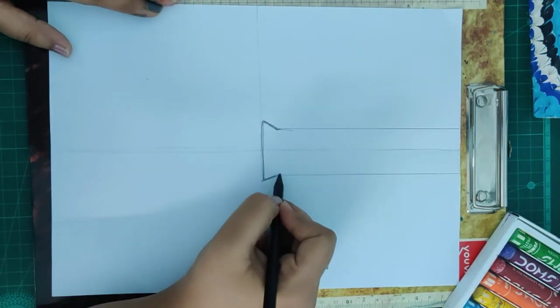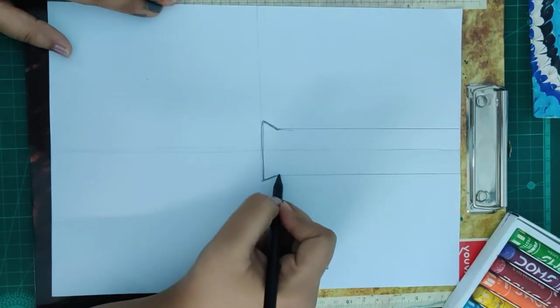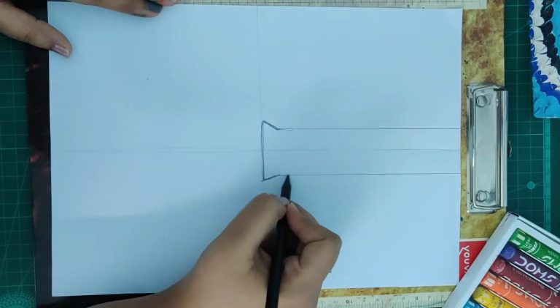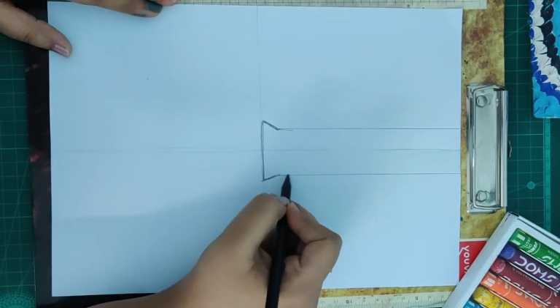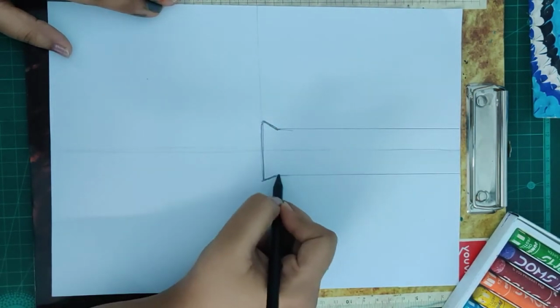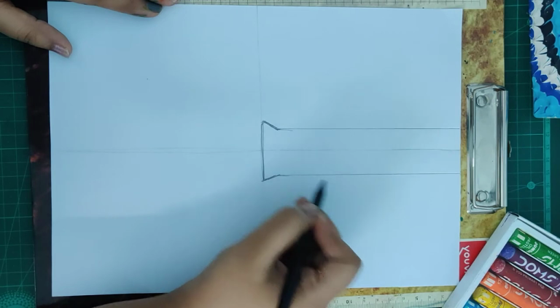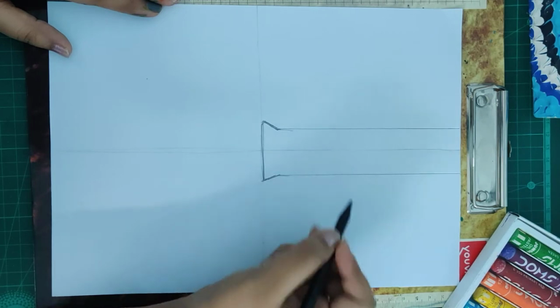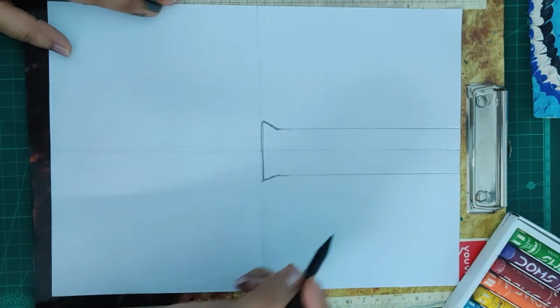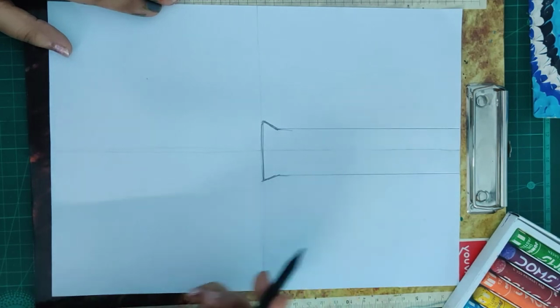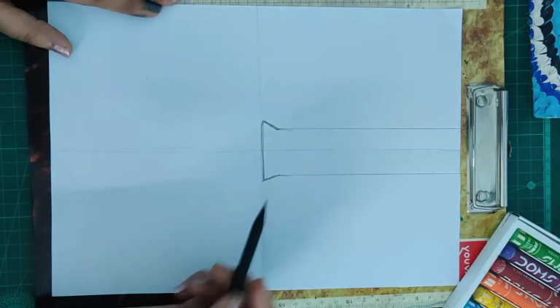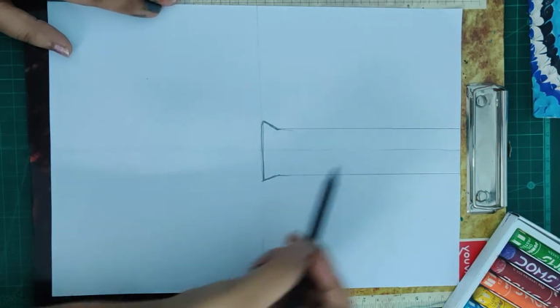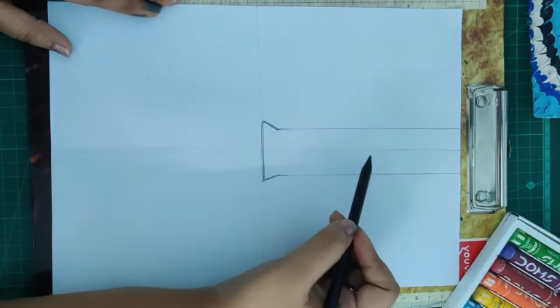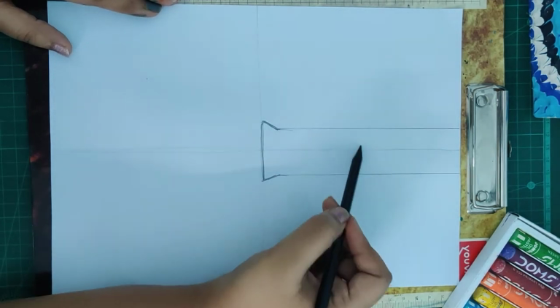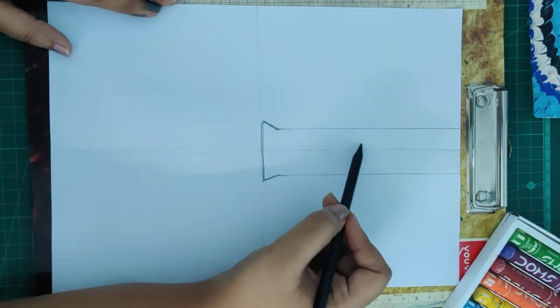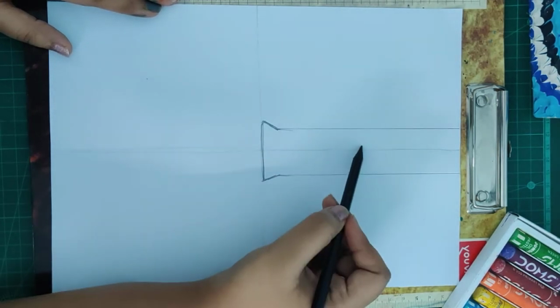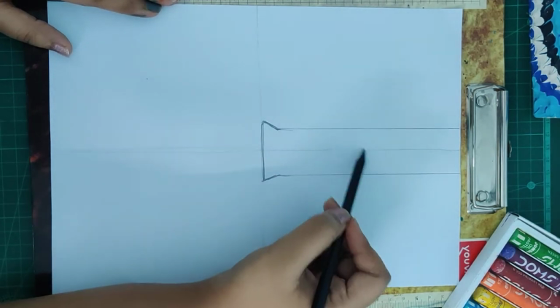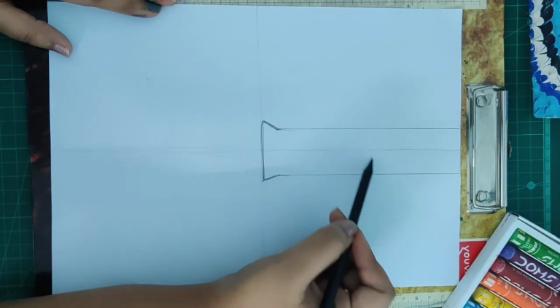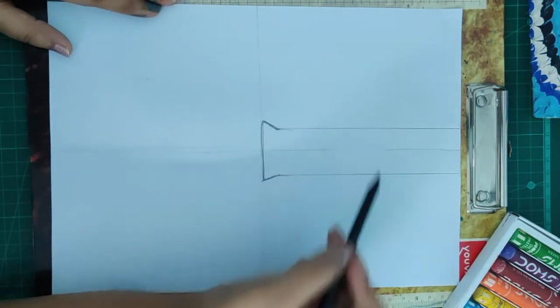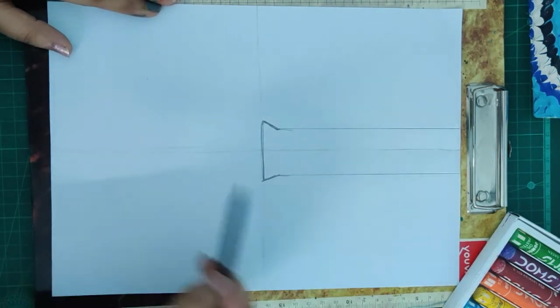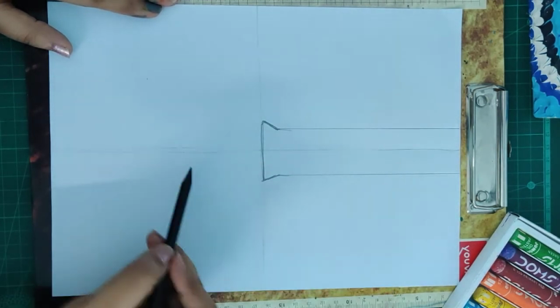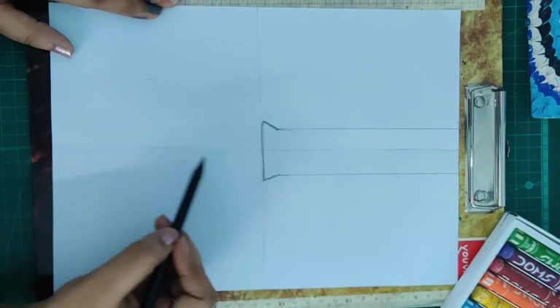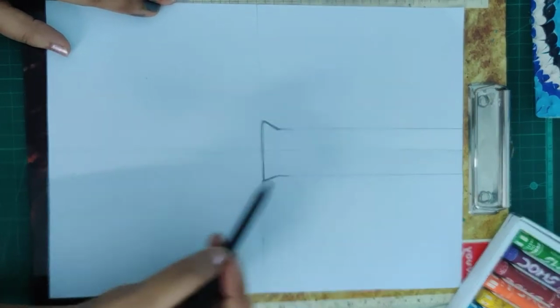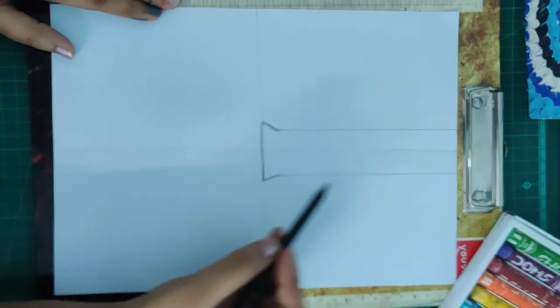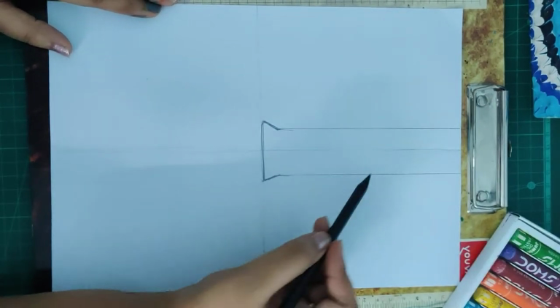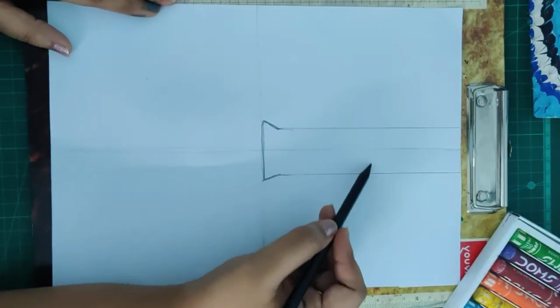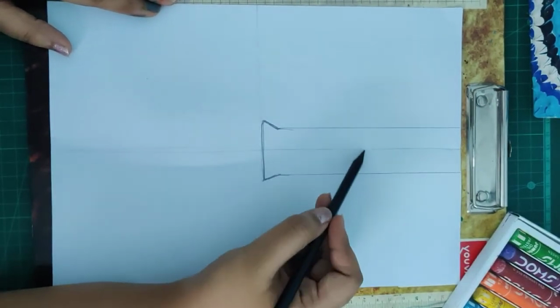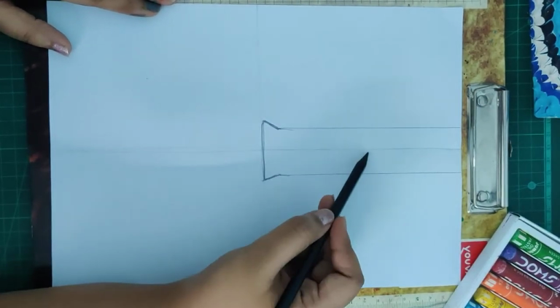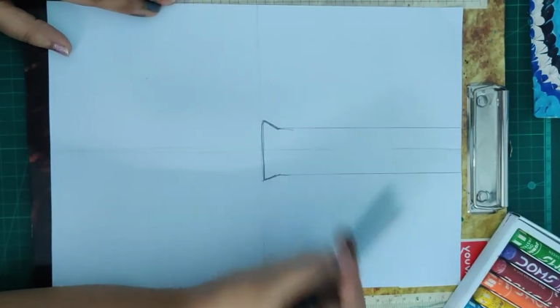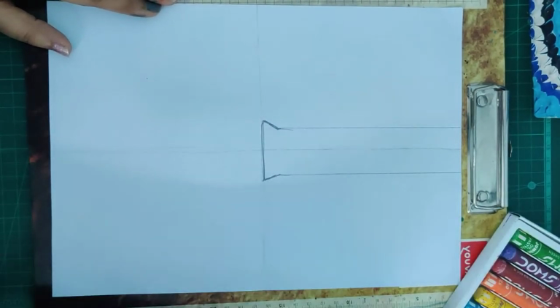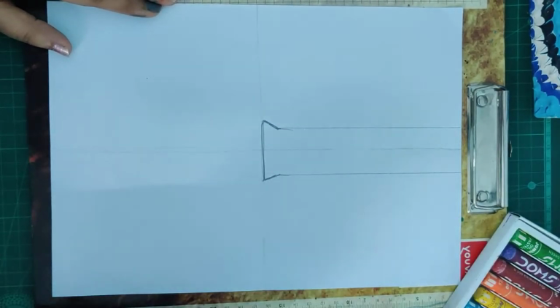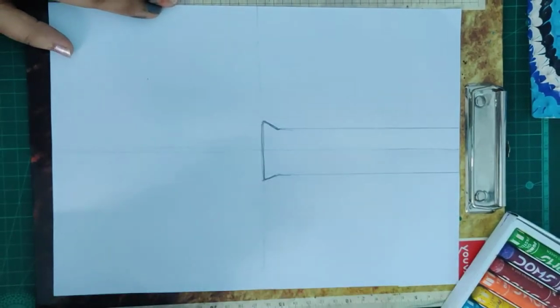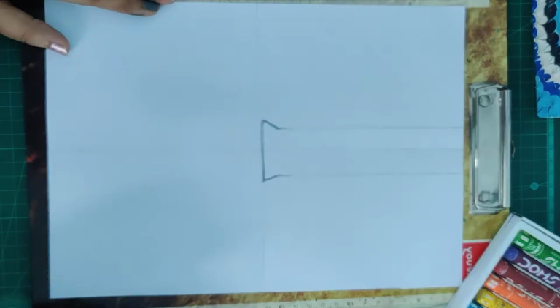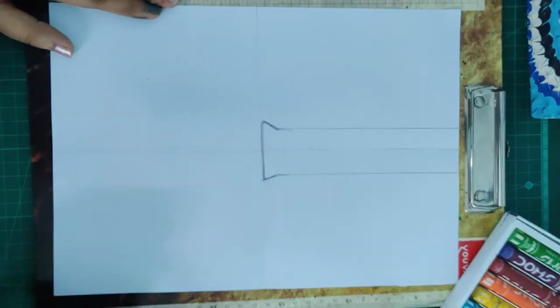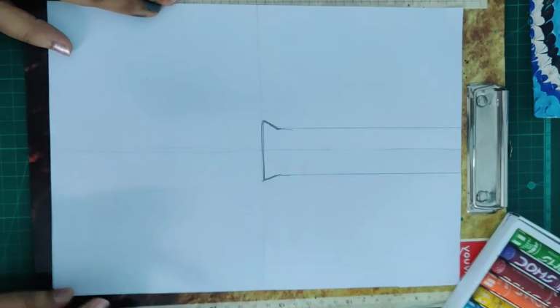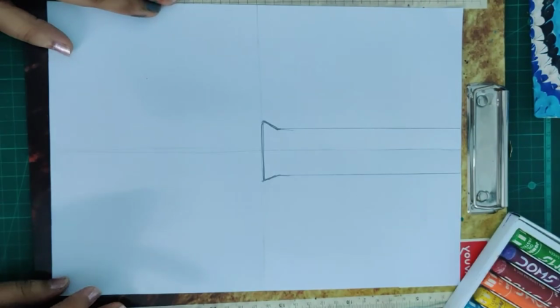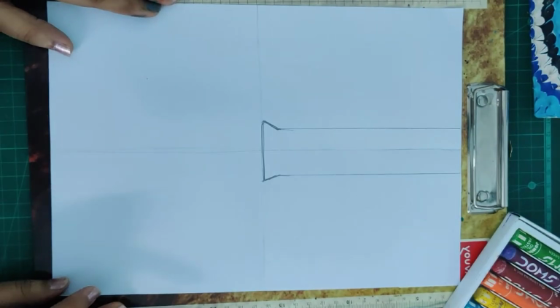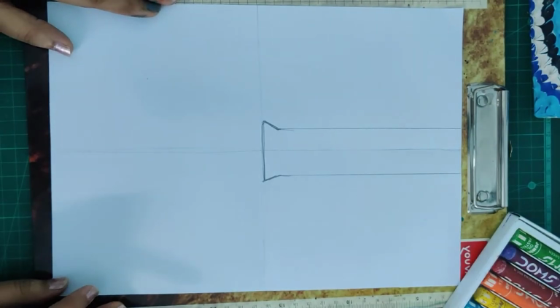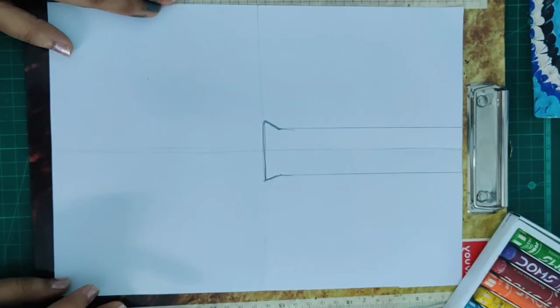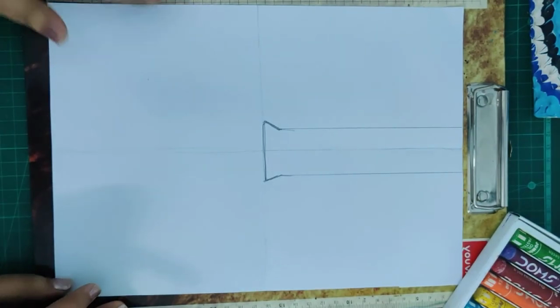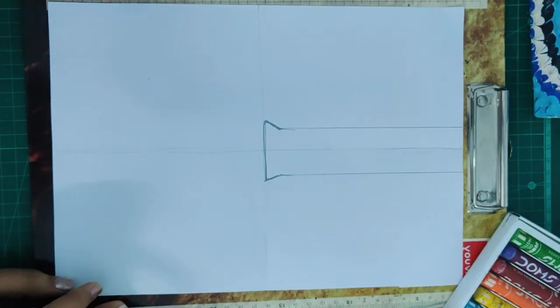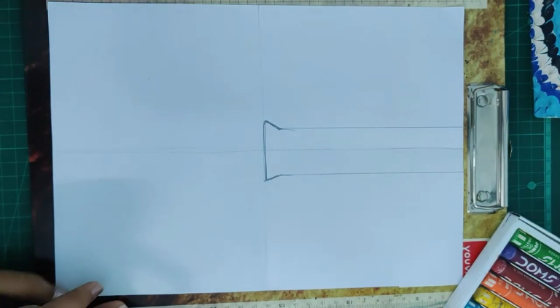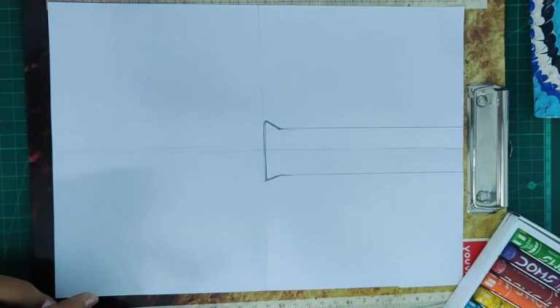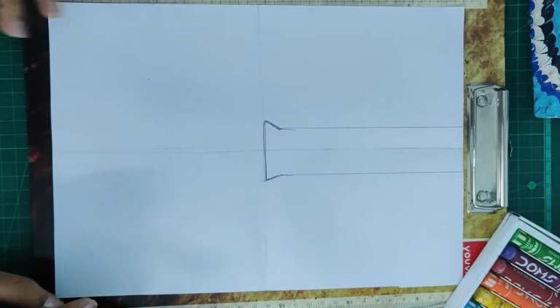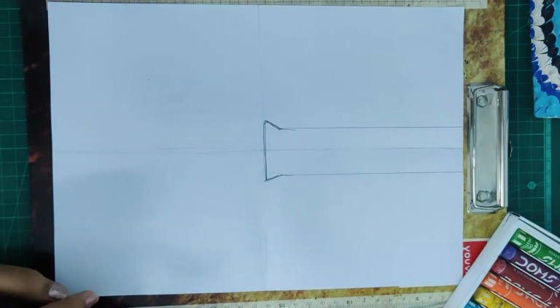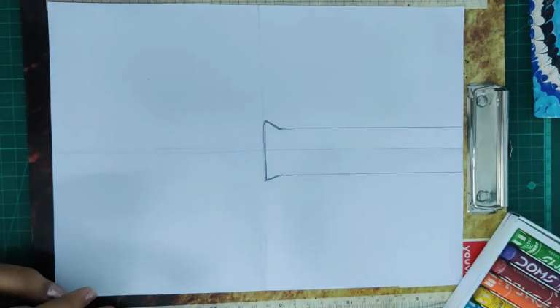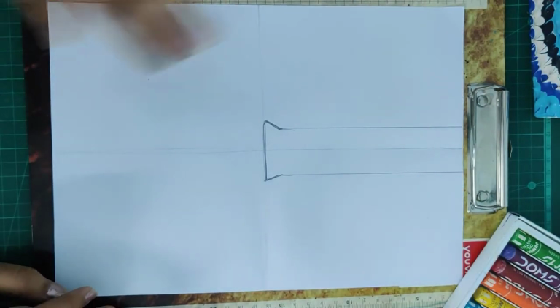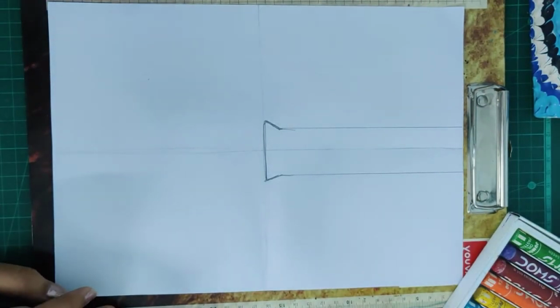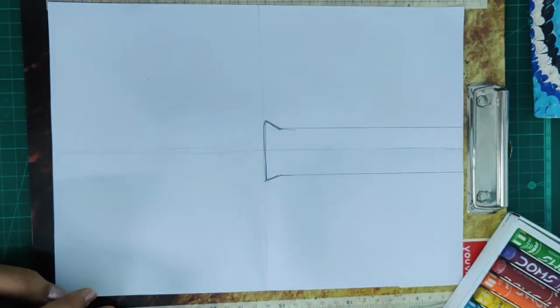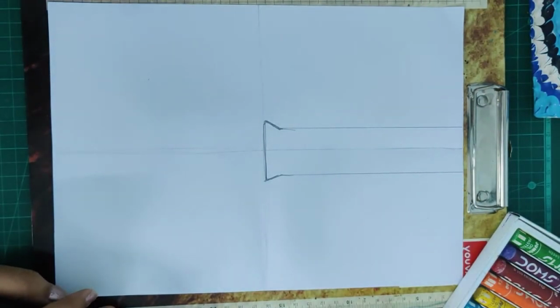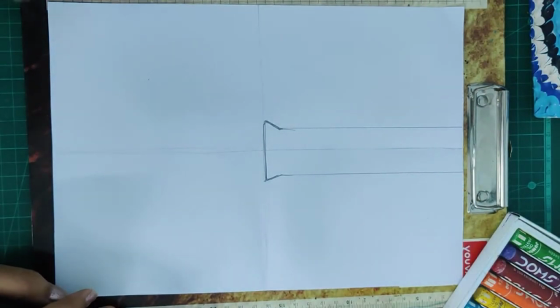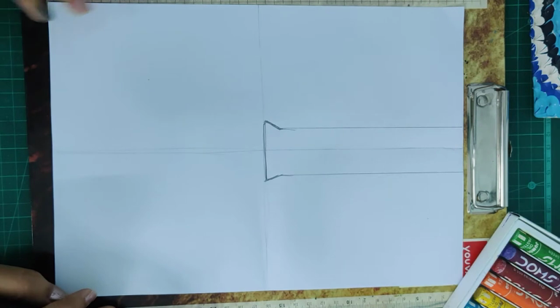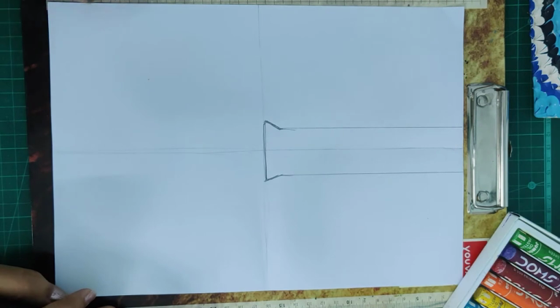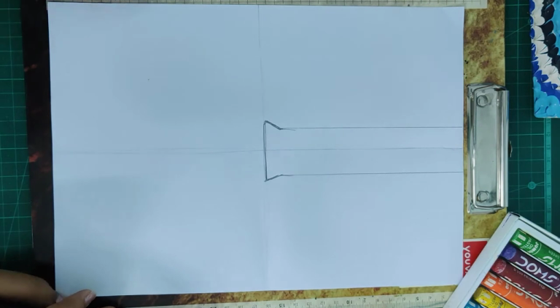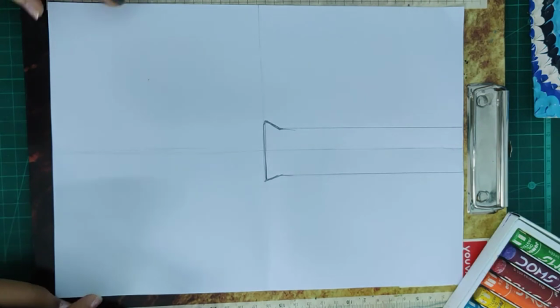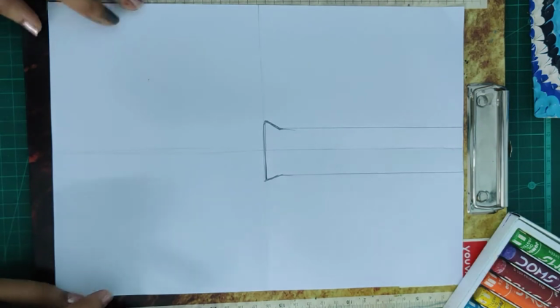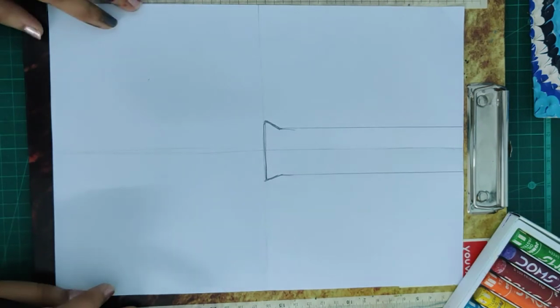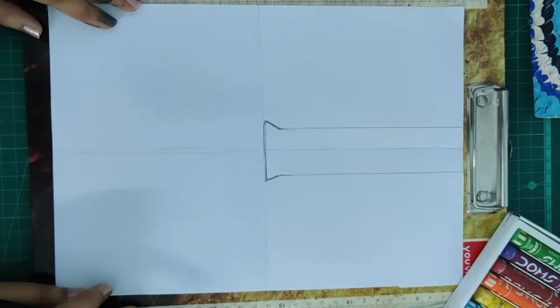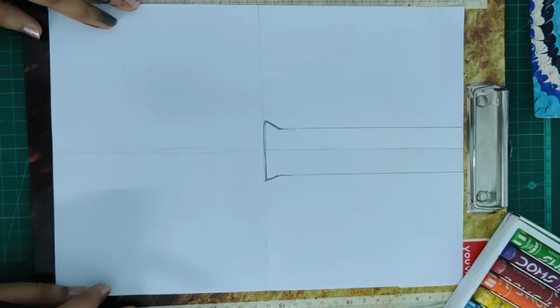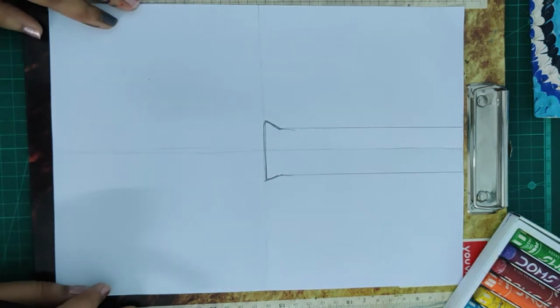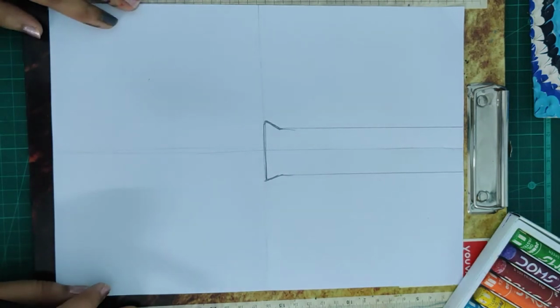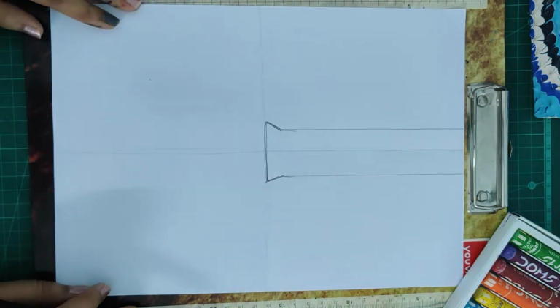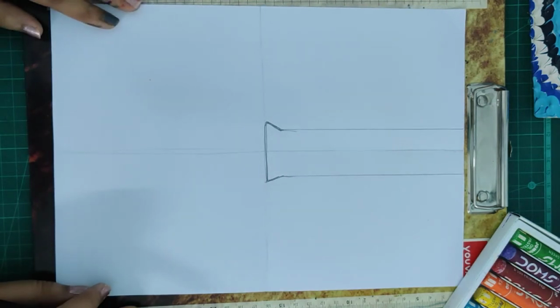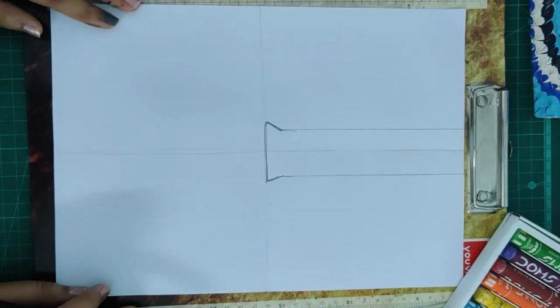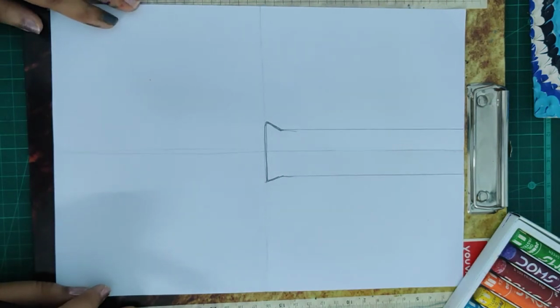So I have got my nose like this. Now we don't need this center line — you can erase it or you can just keep it, no issues.